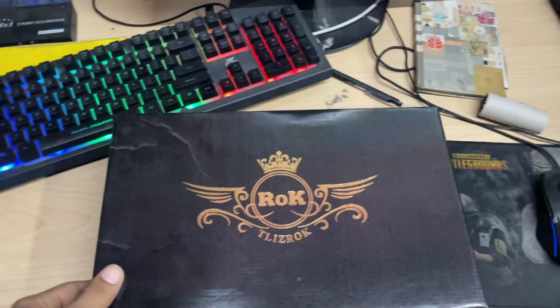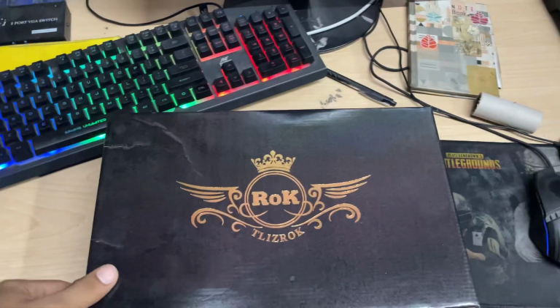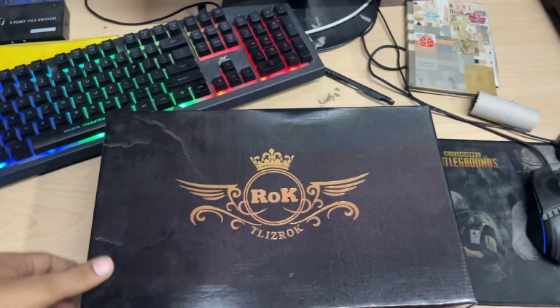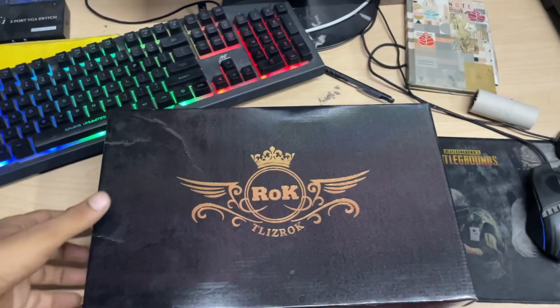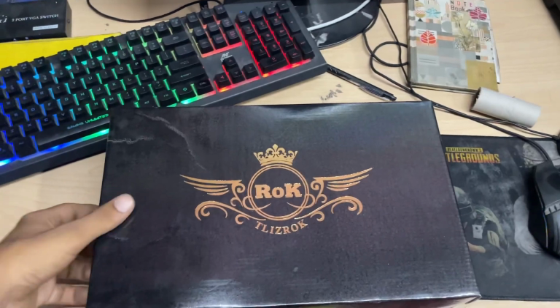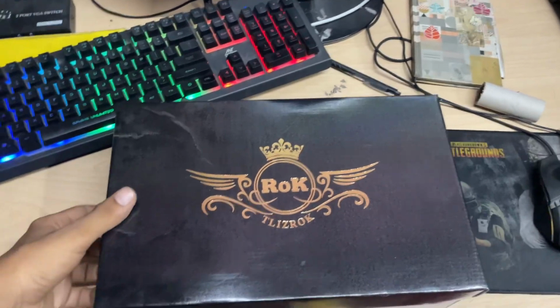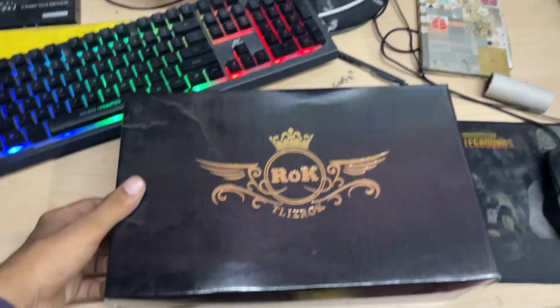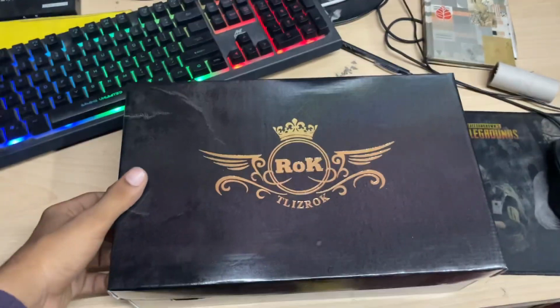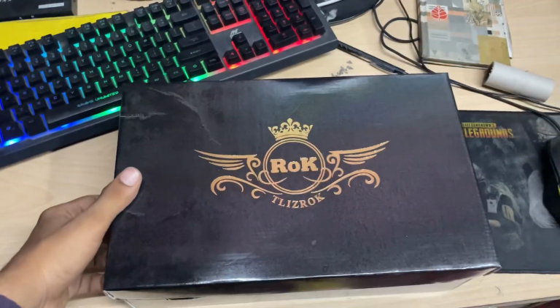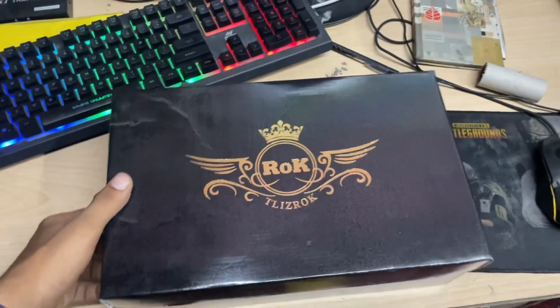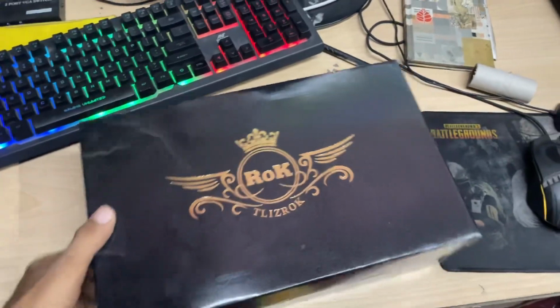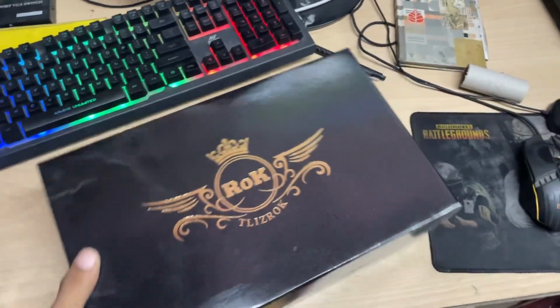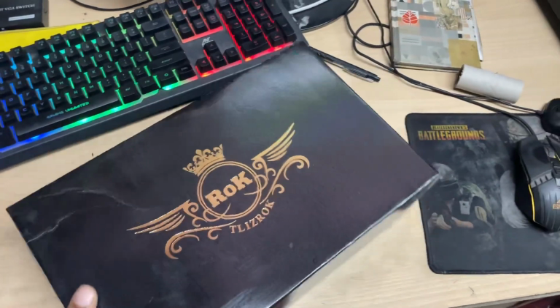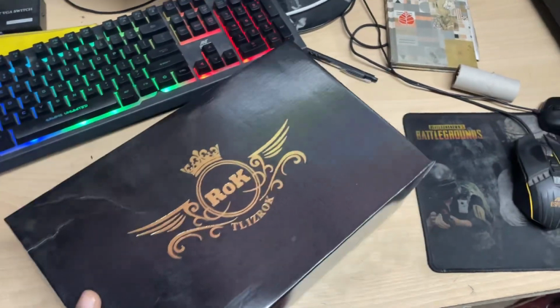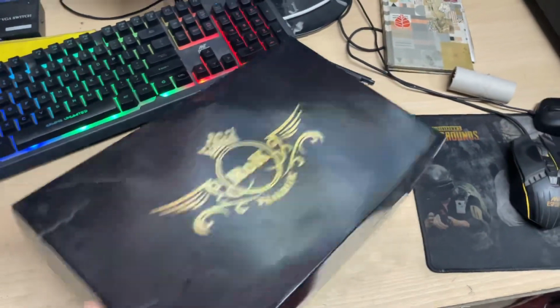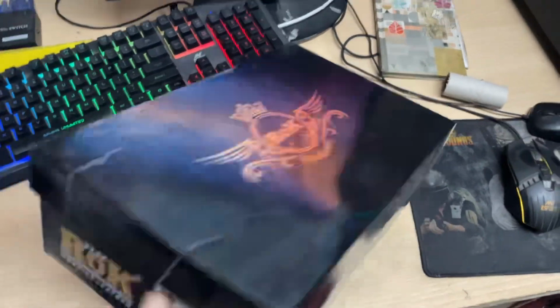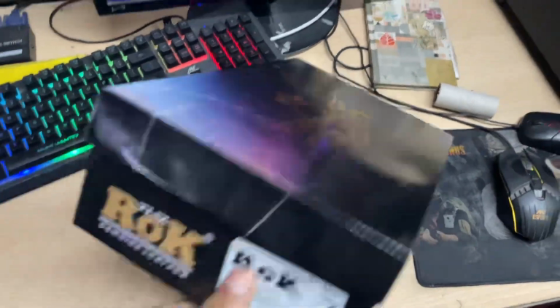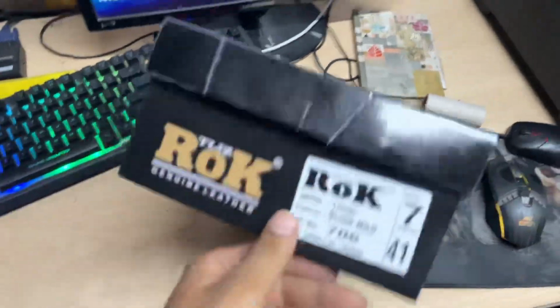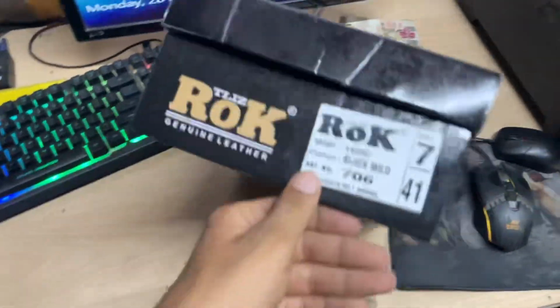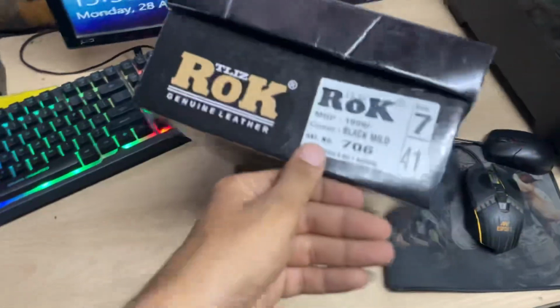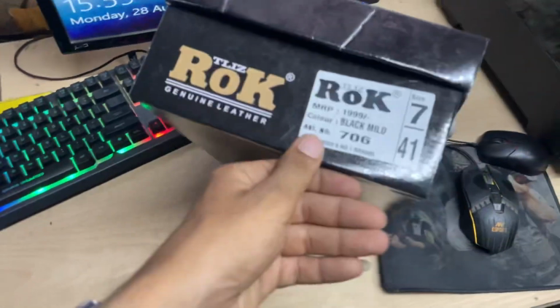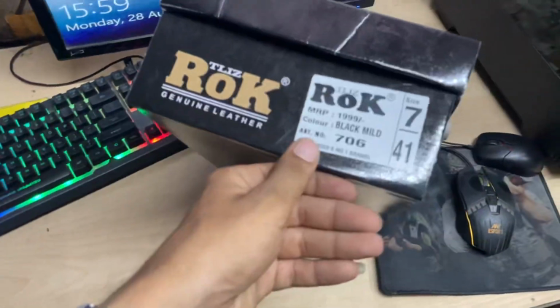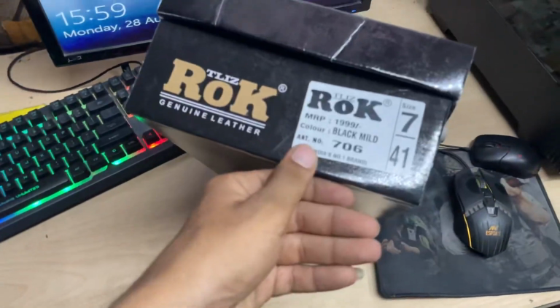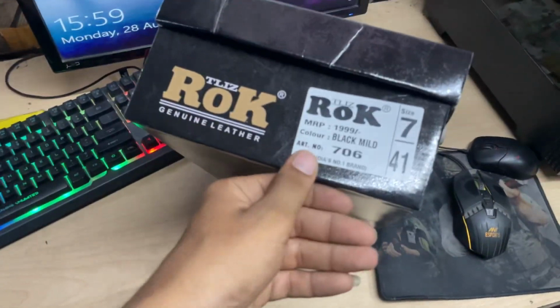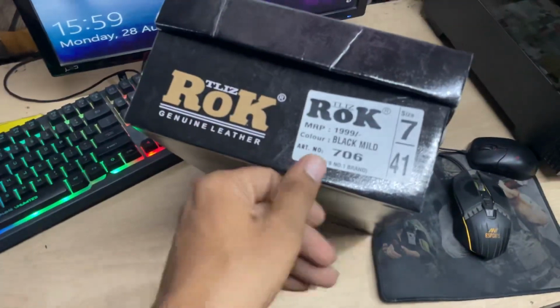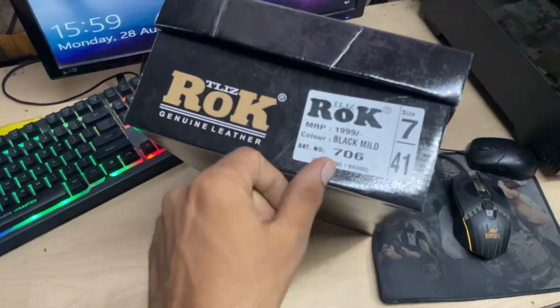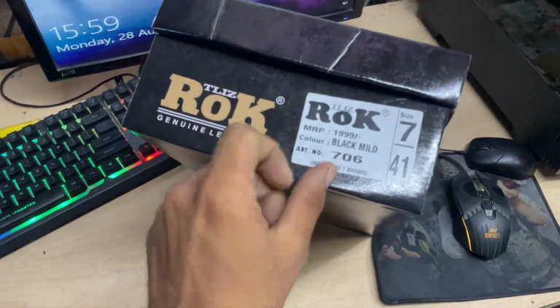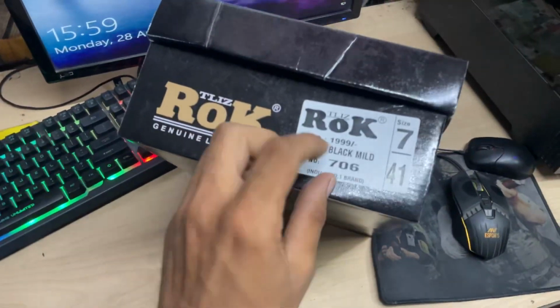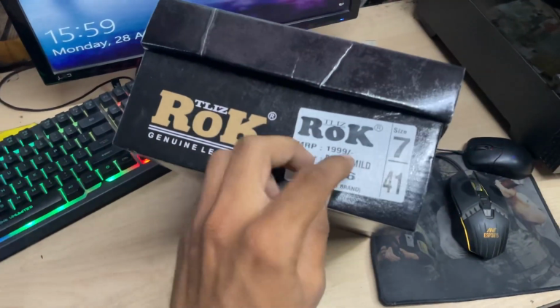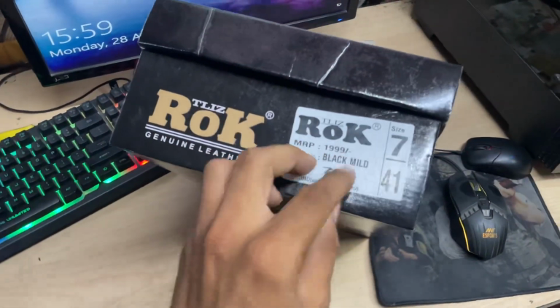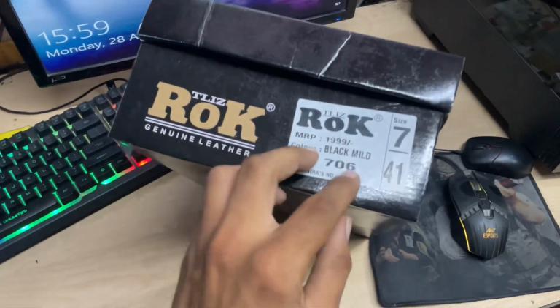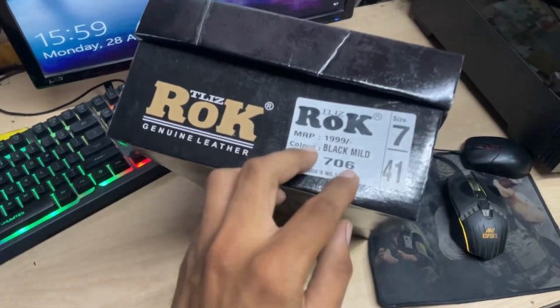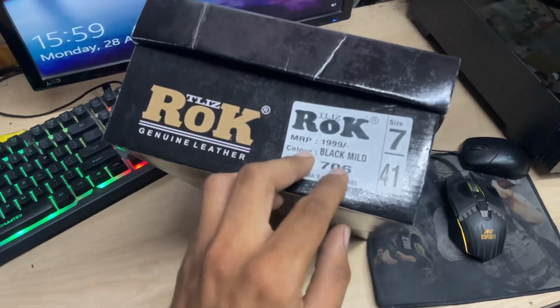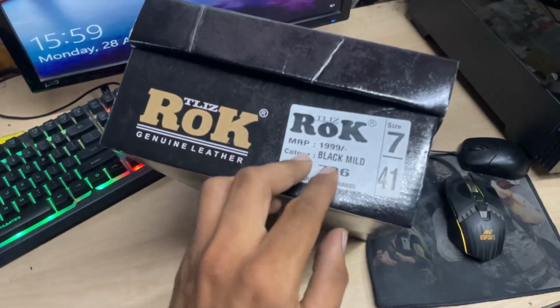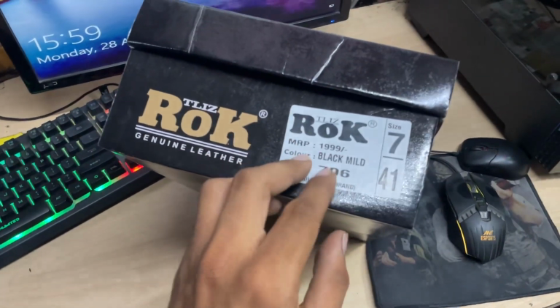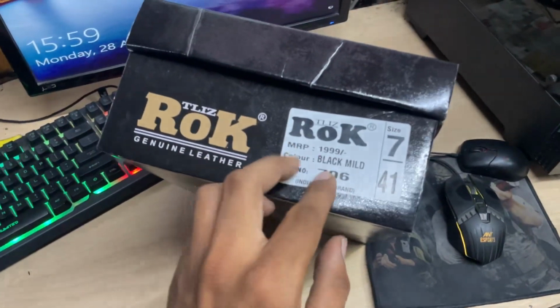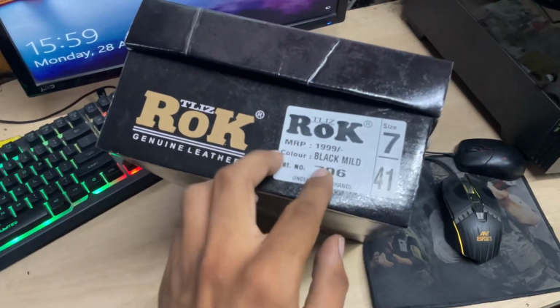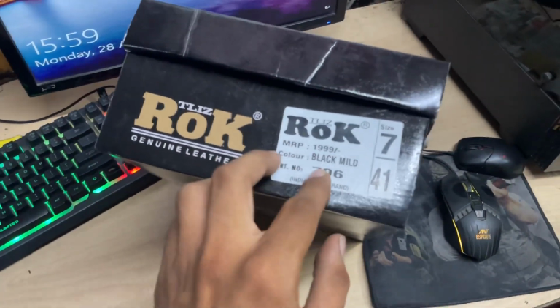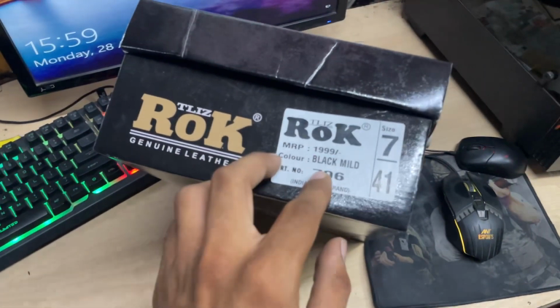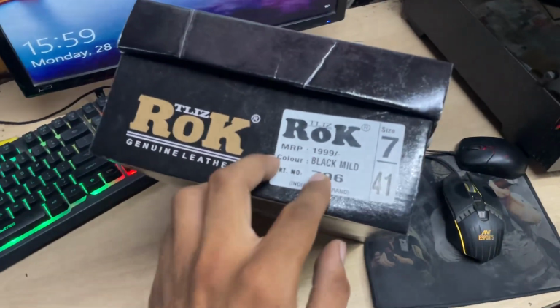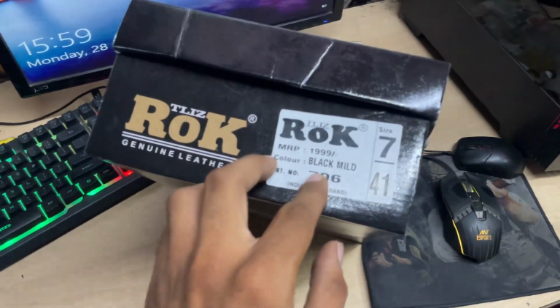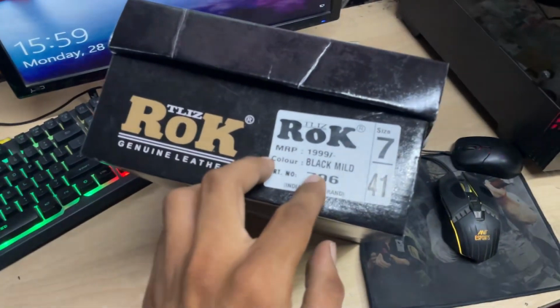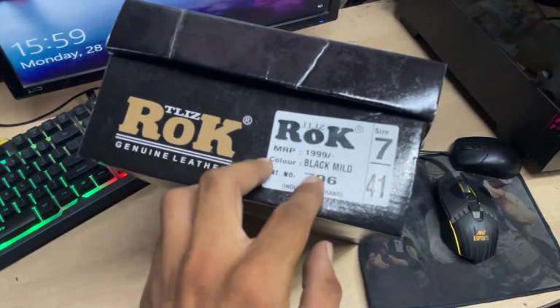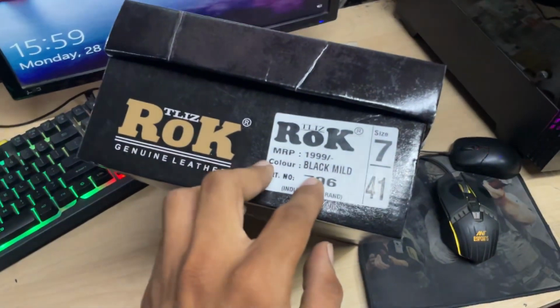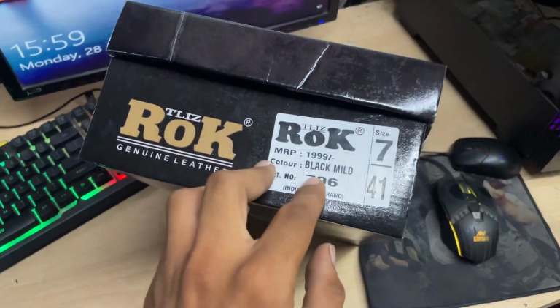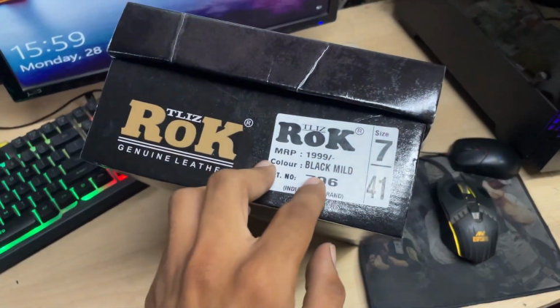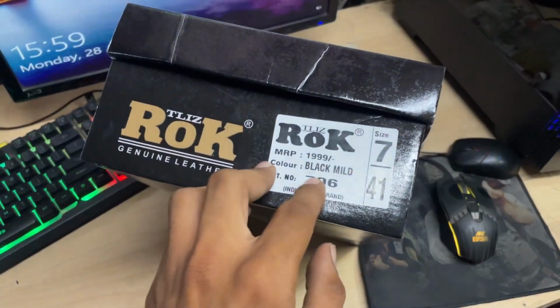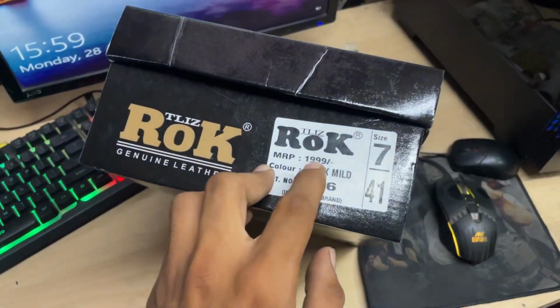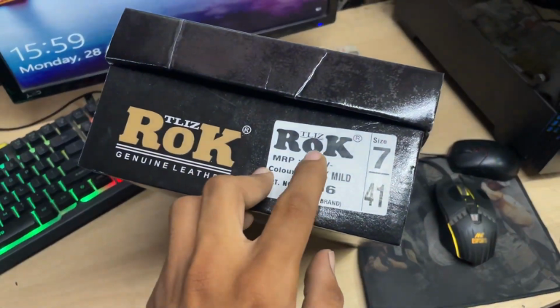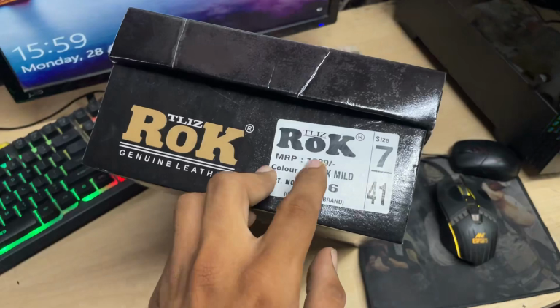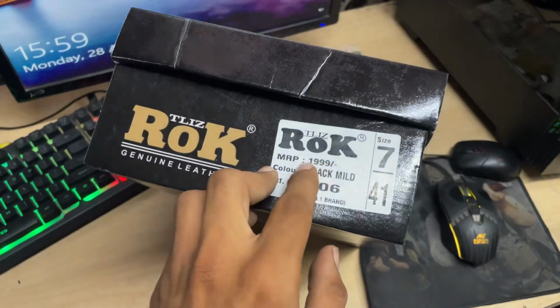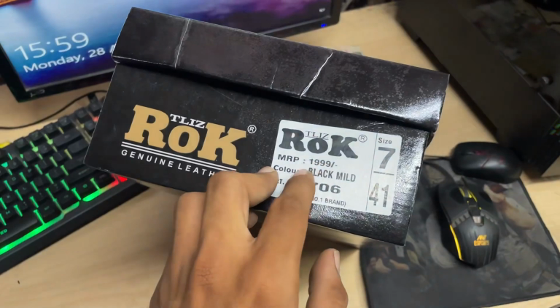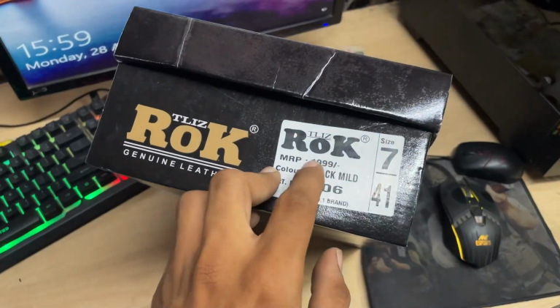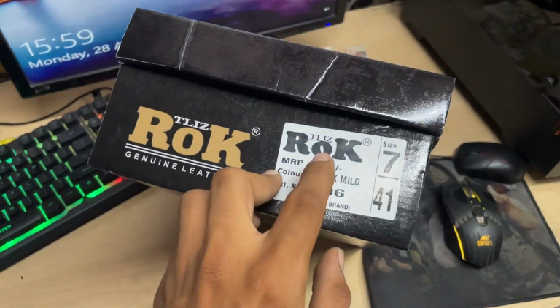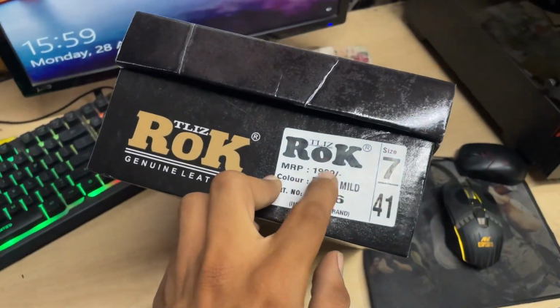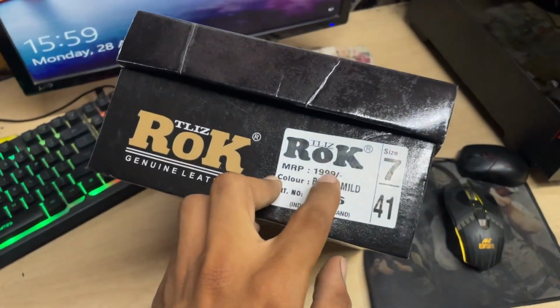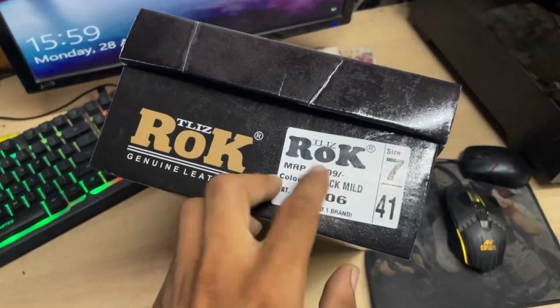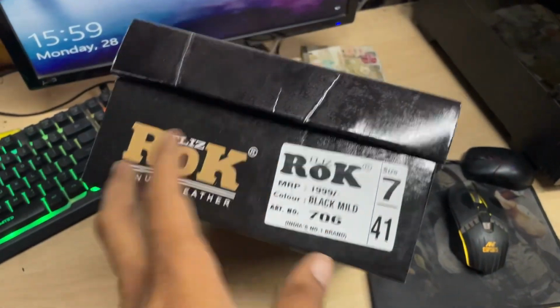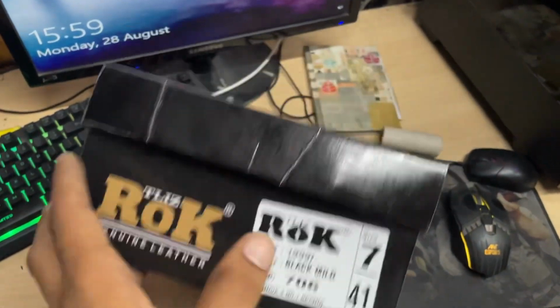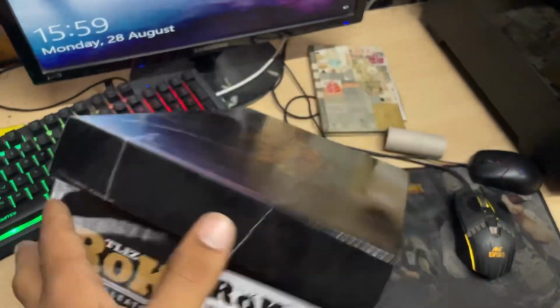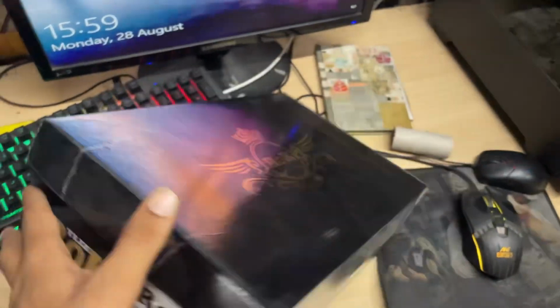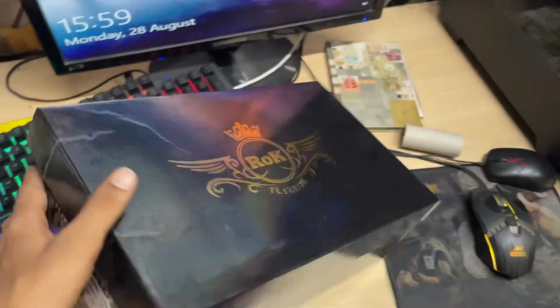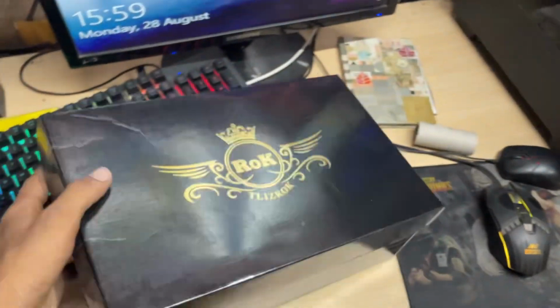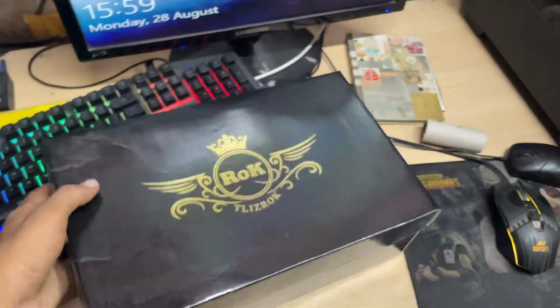This is a new article. I will show you the article. The article is 706, Black Mill, 1.999 MRP.